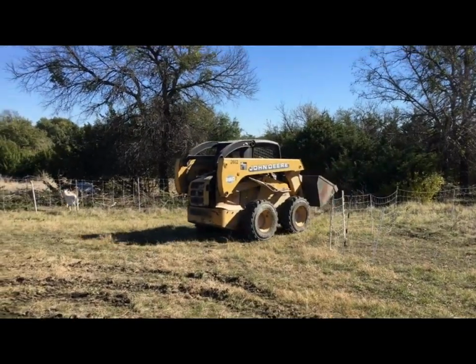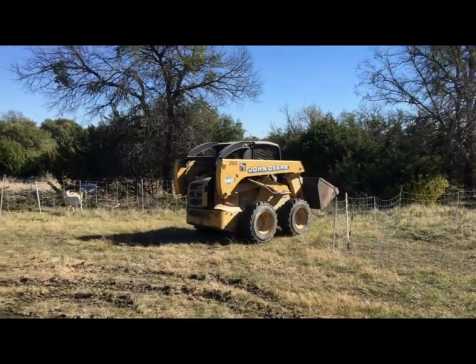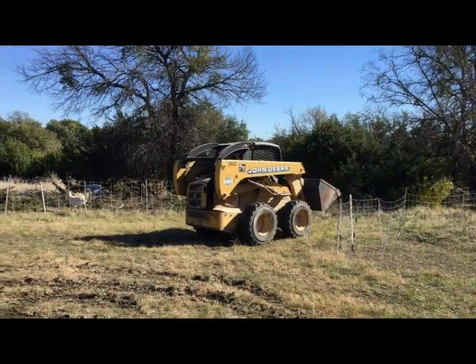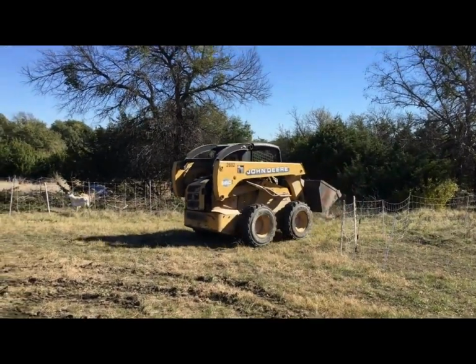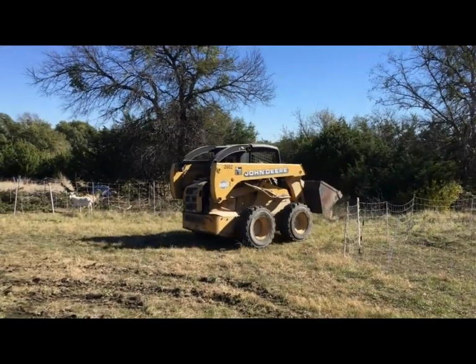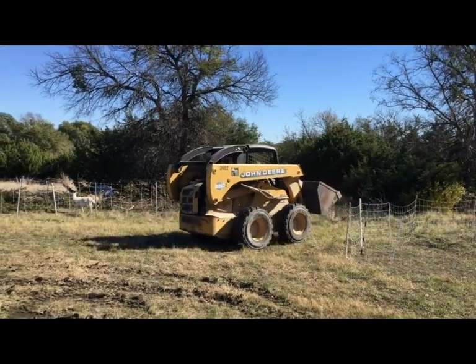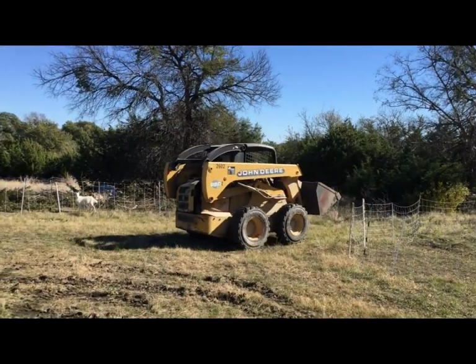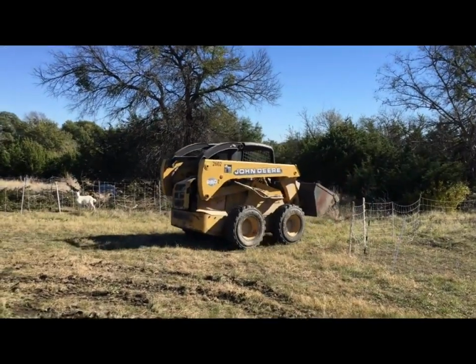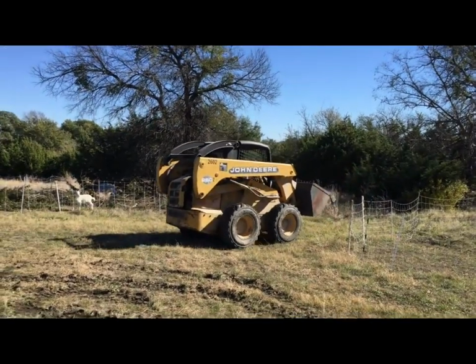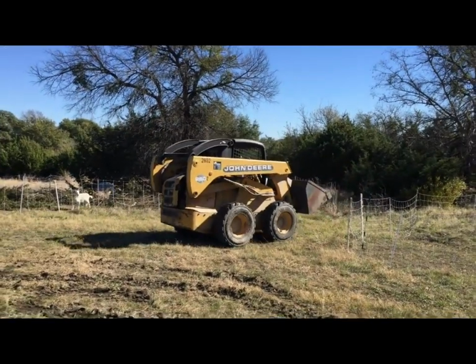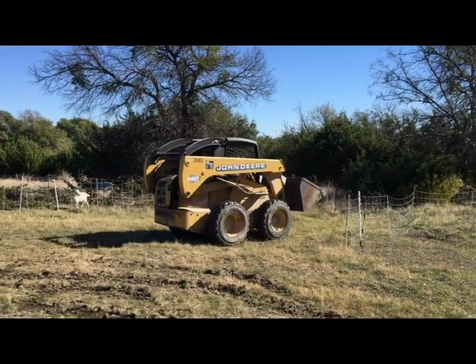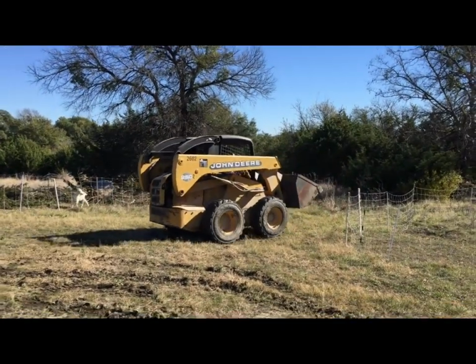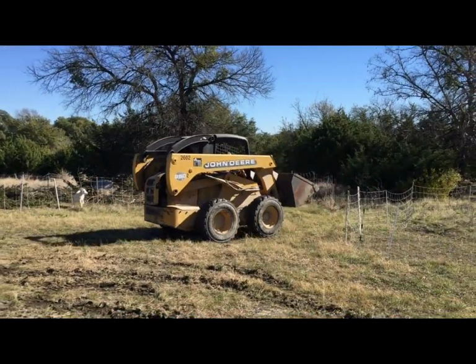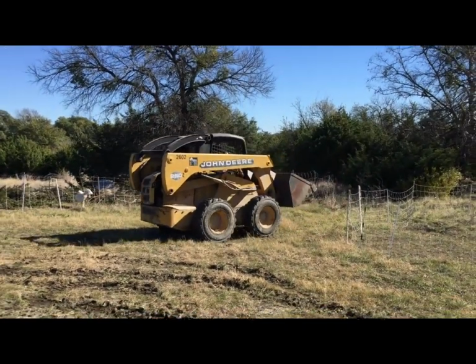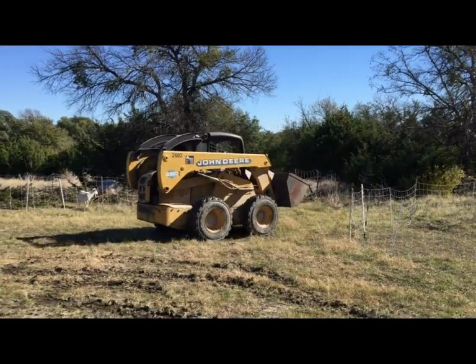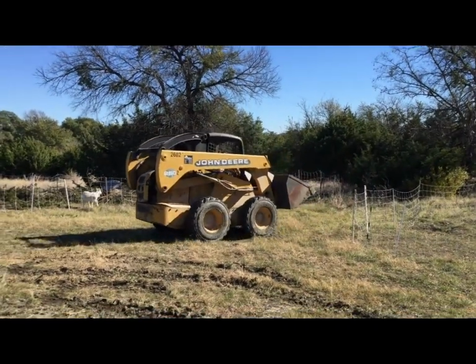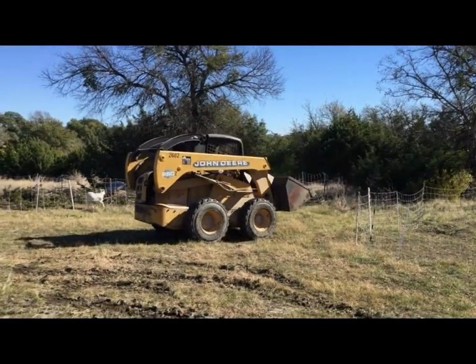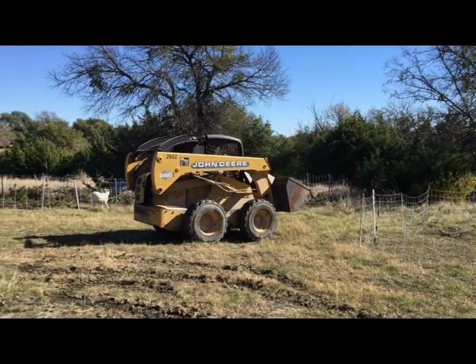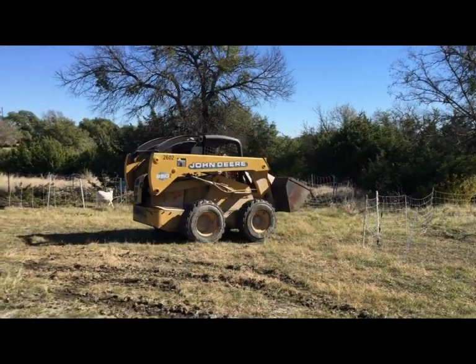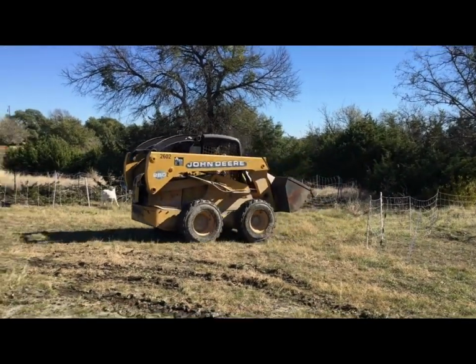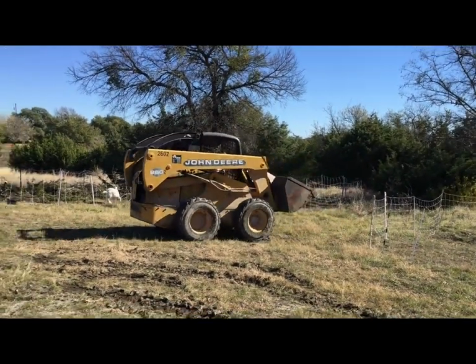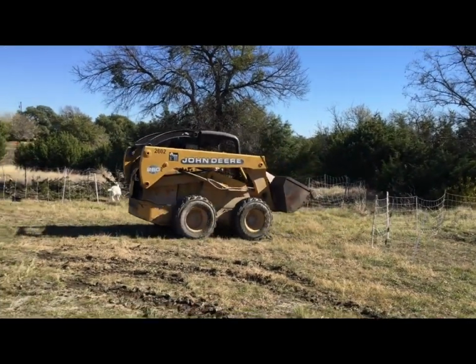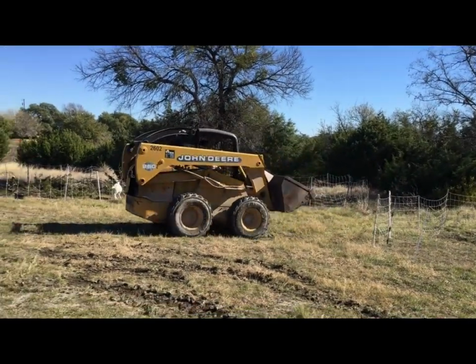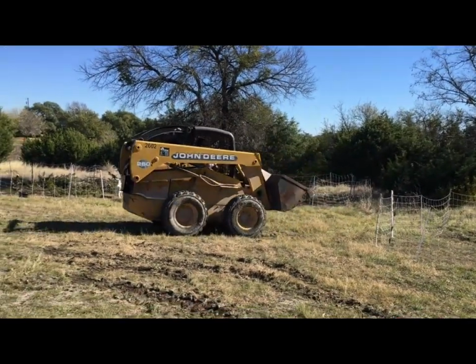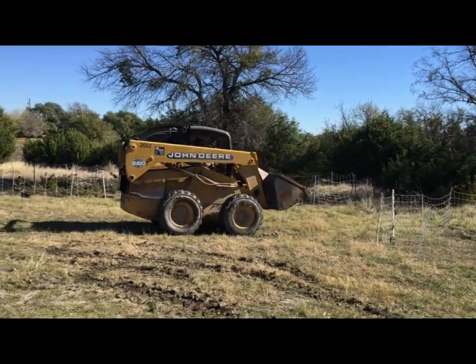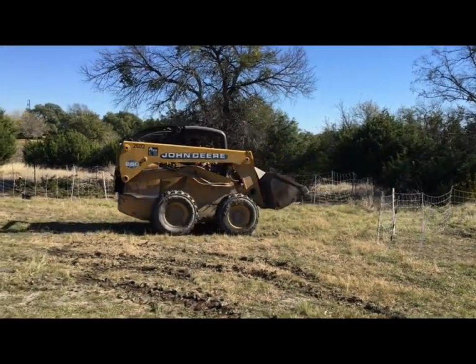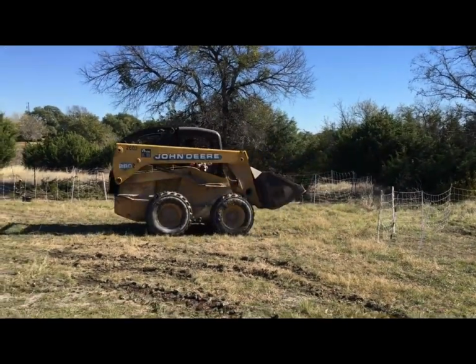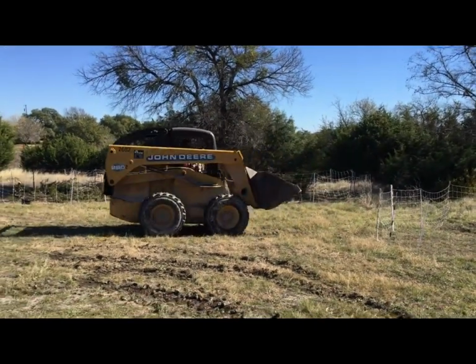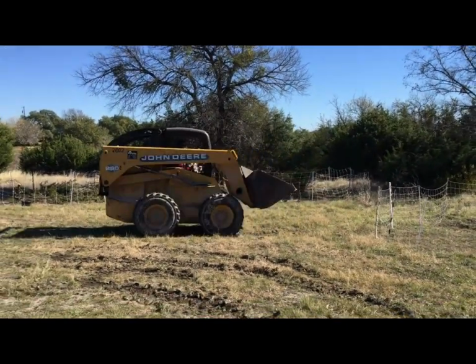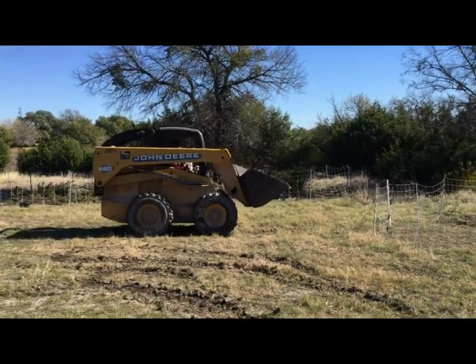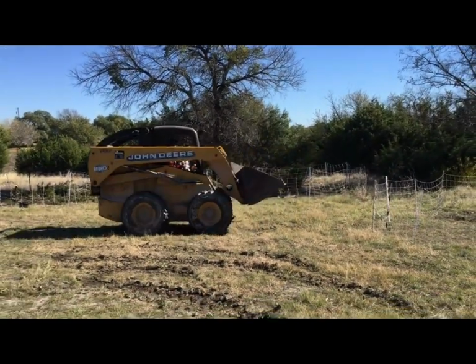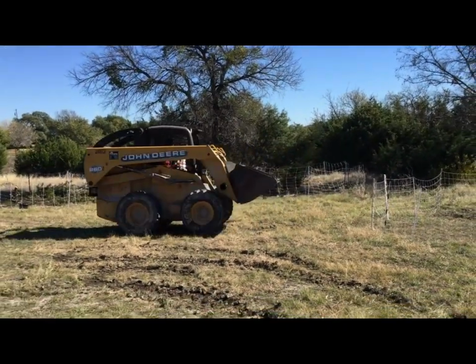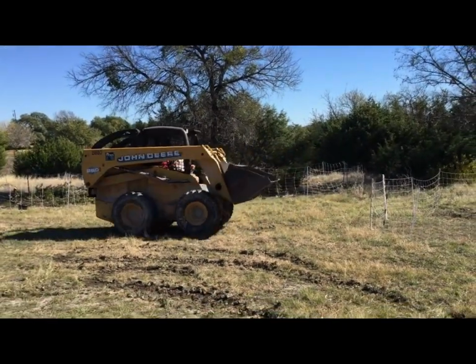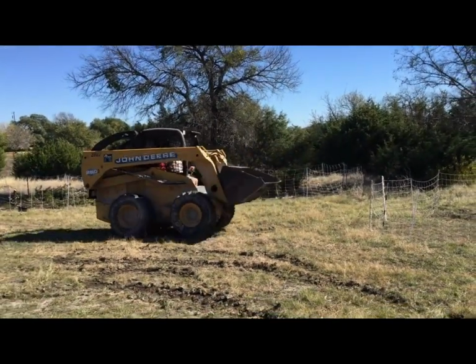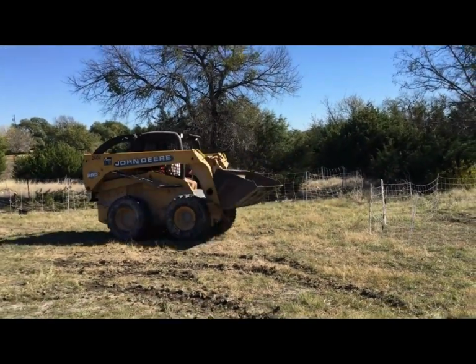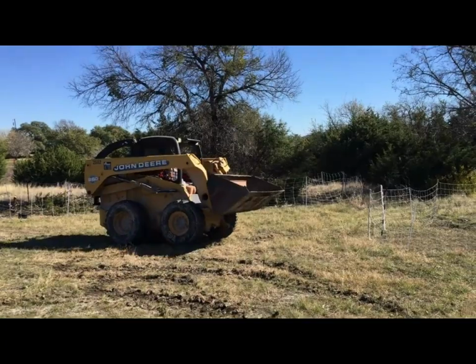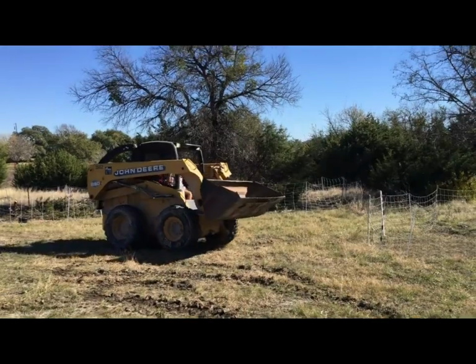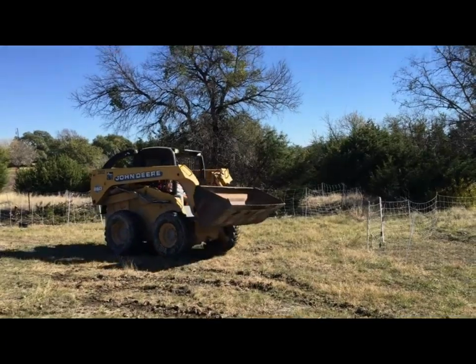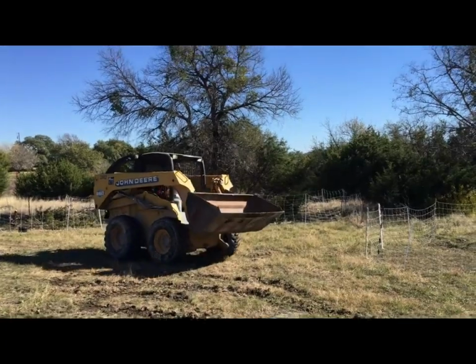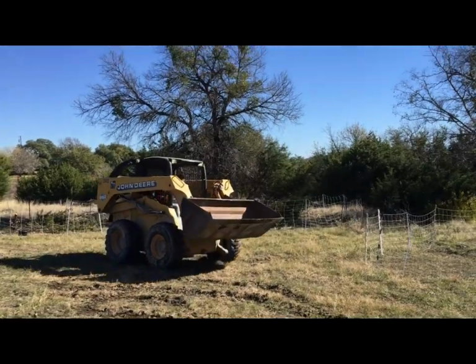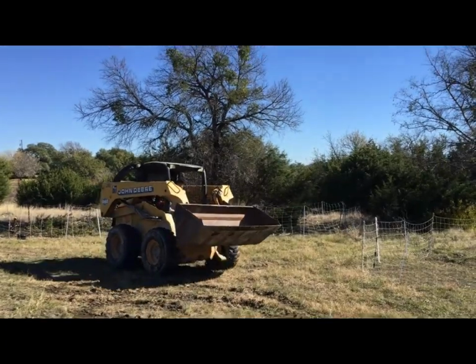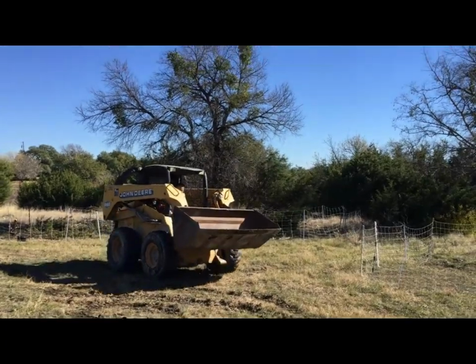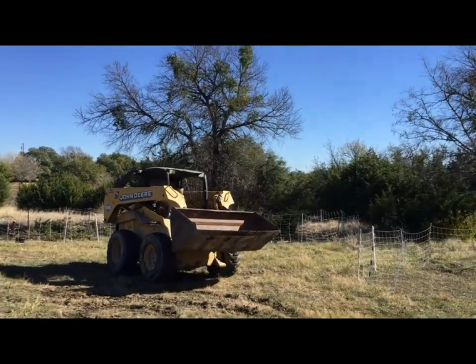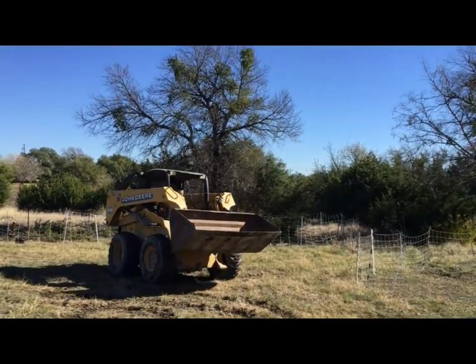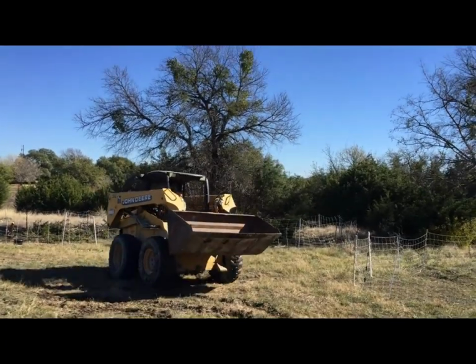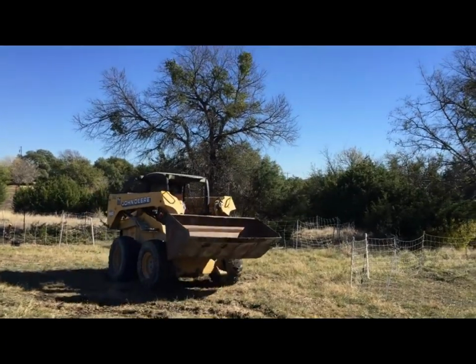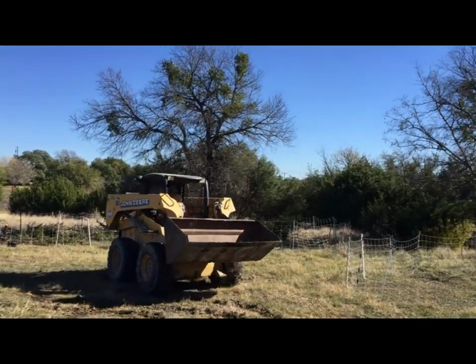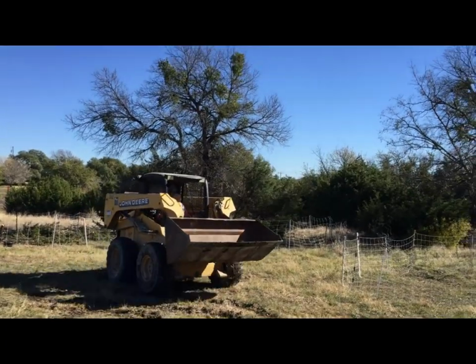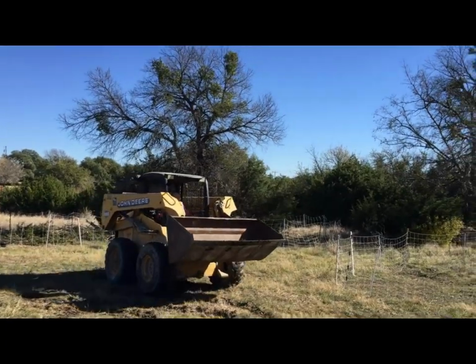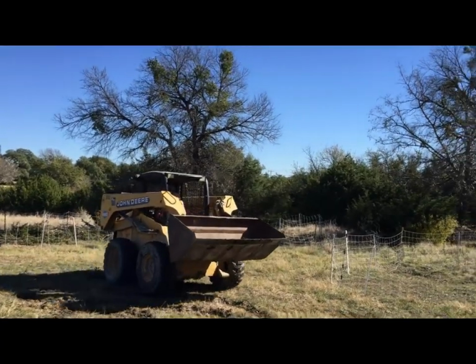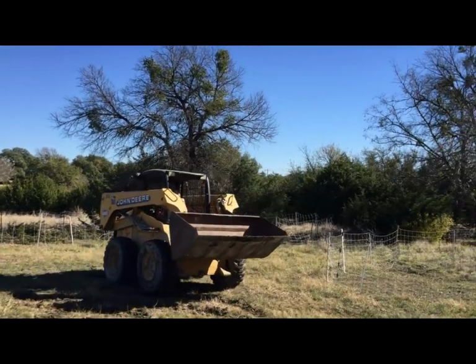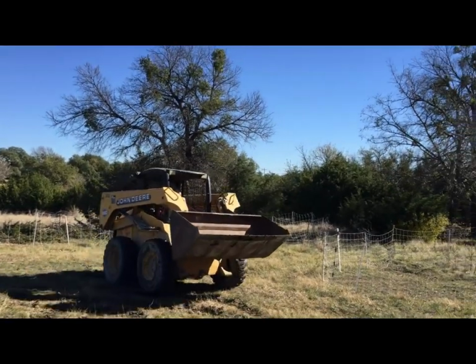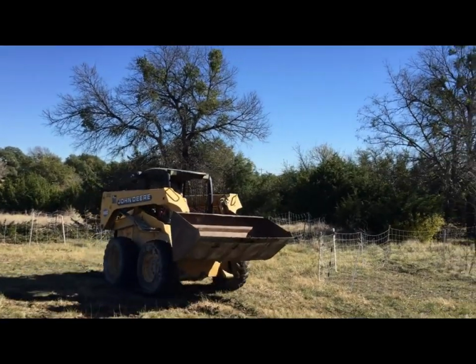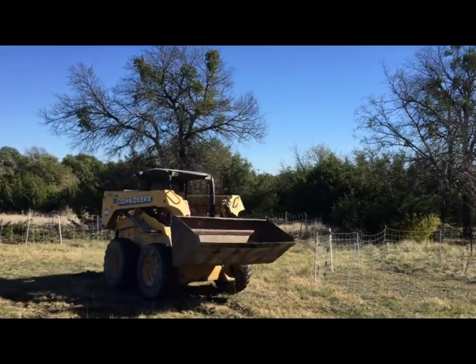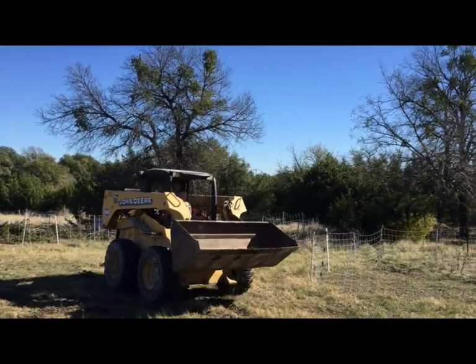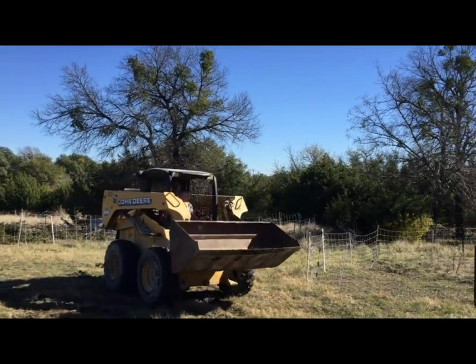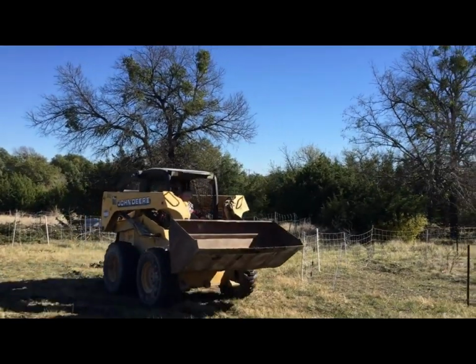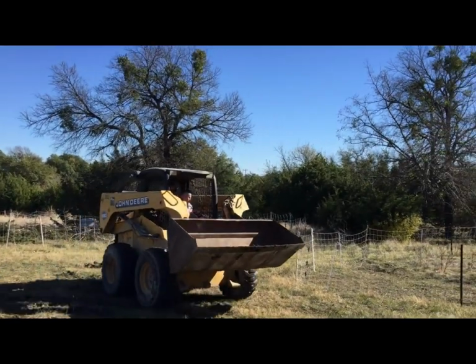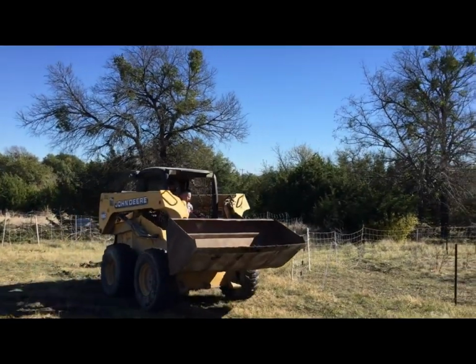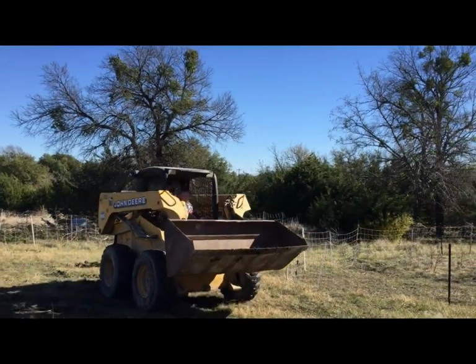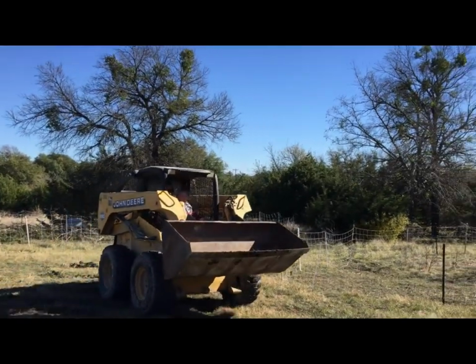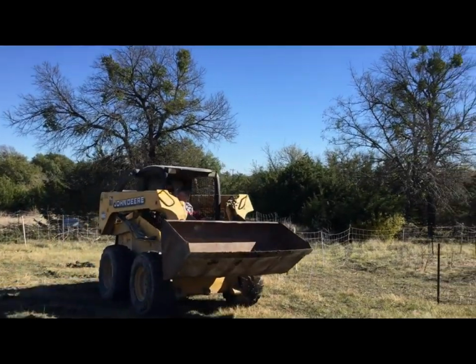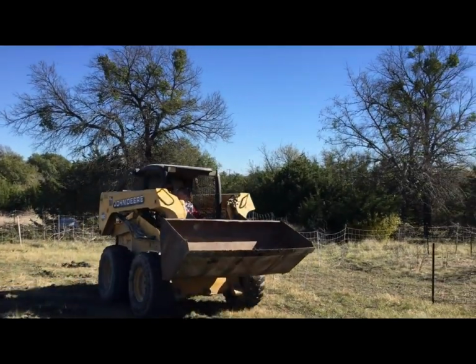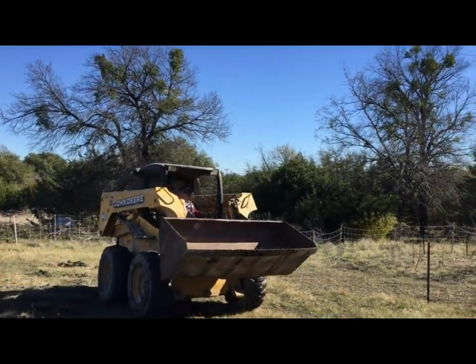Dad doesn't operate the thing? Callie's driving. Callie's driving? Yeah, my dad's operating here.